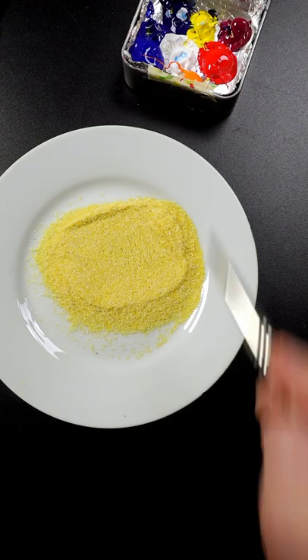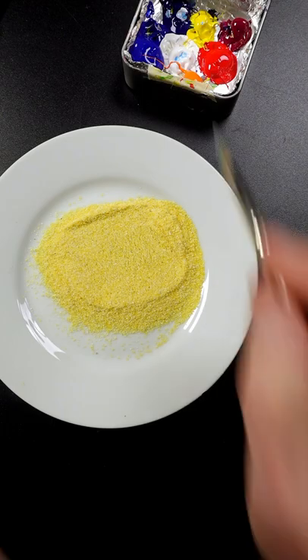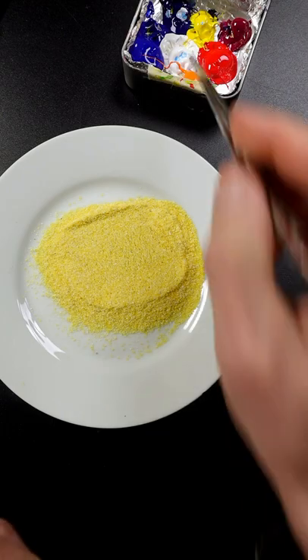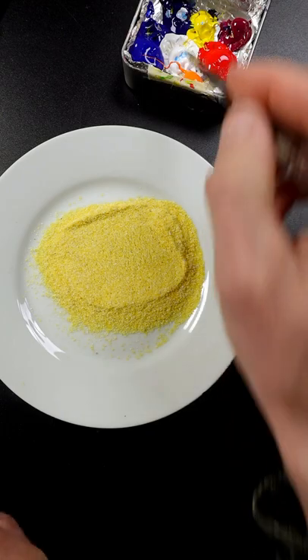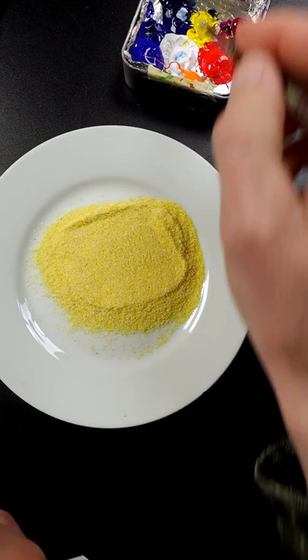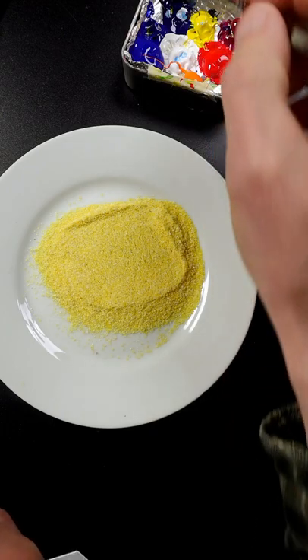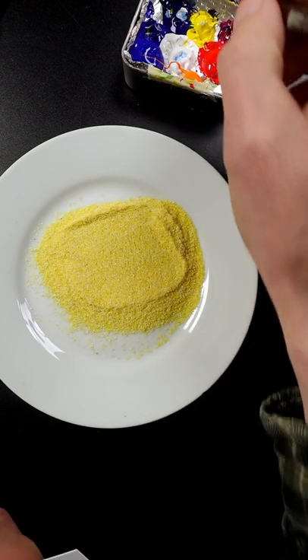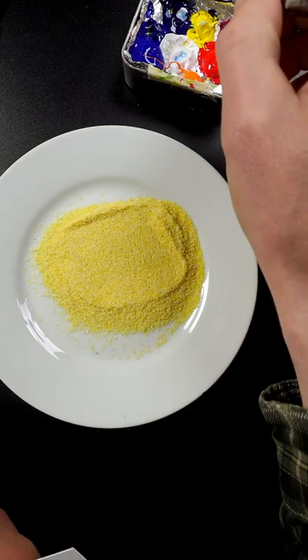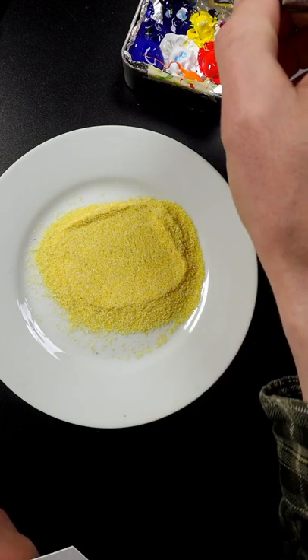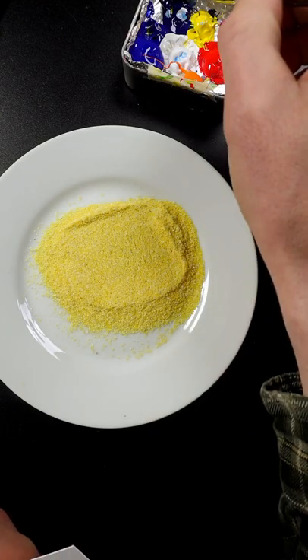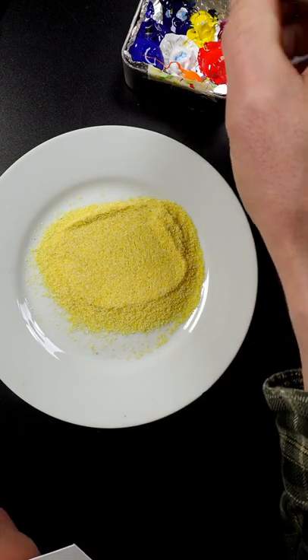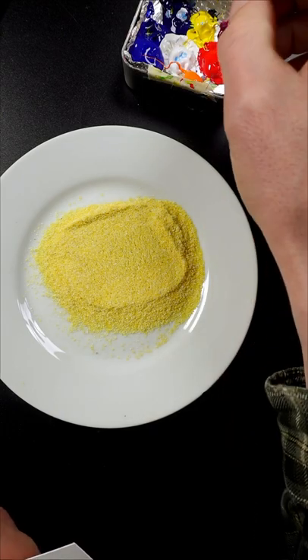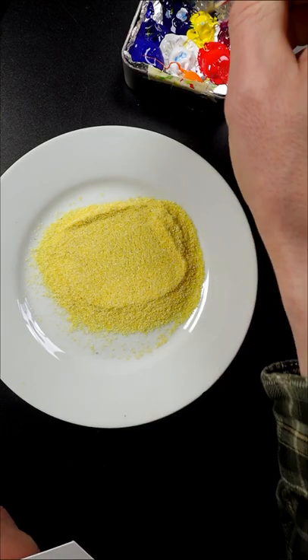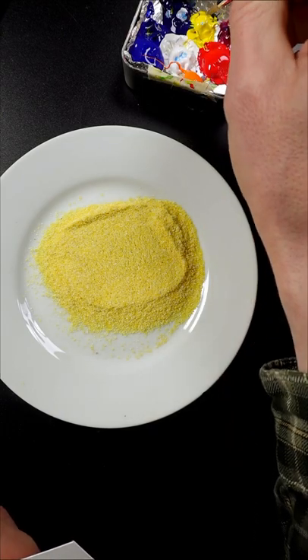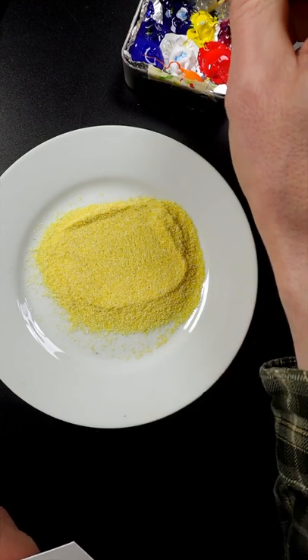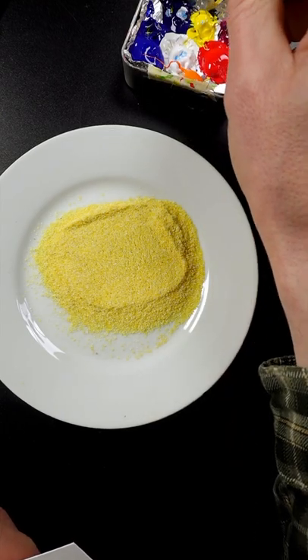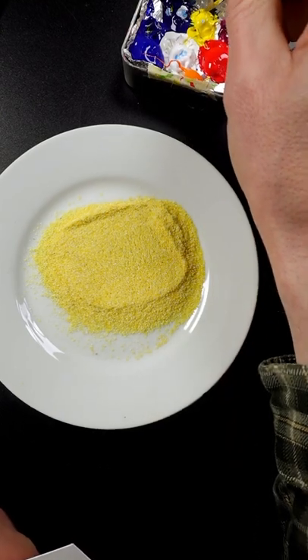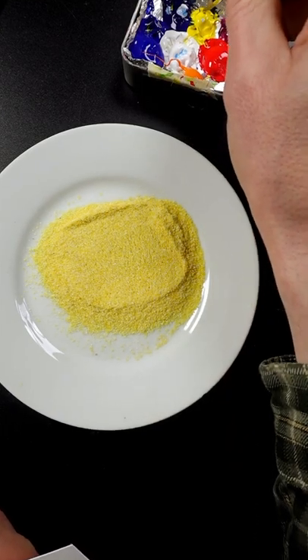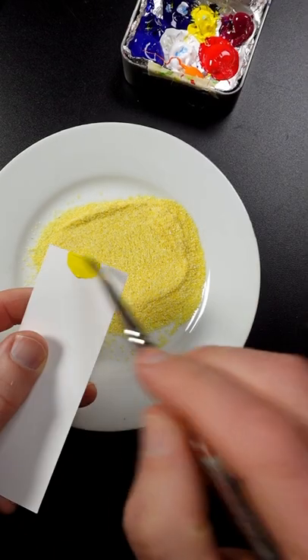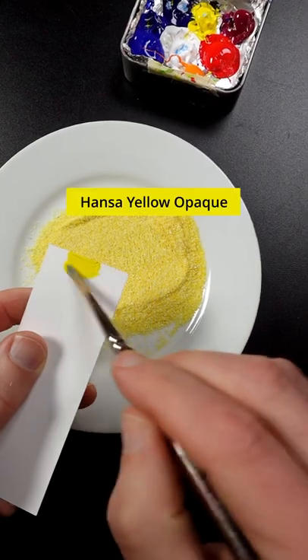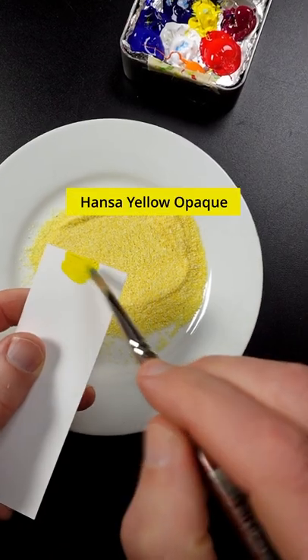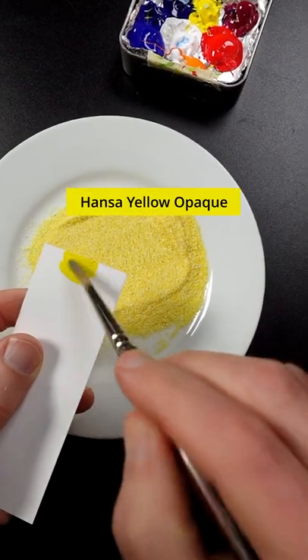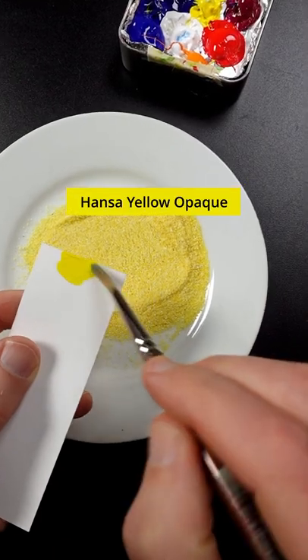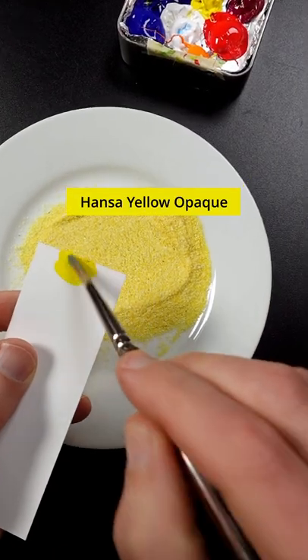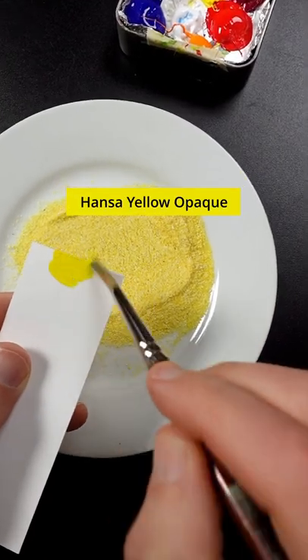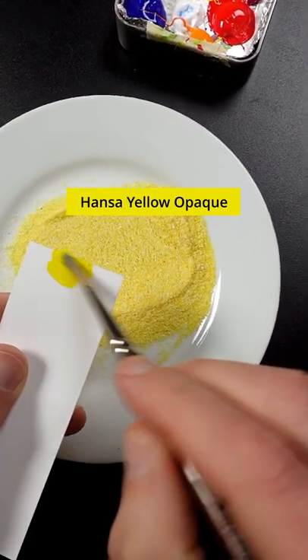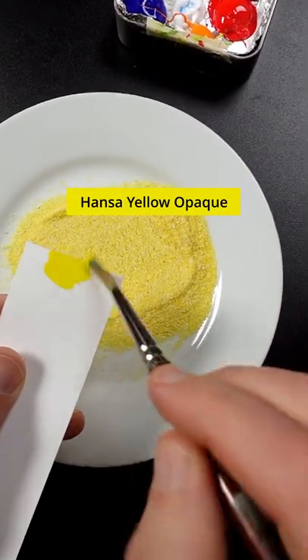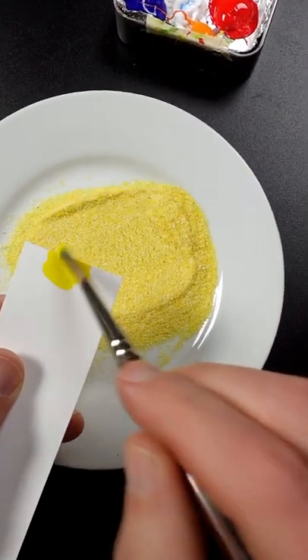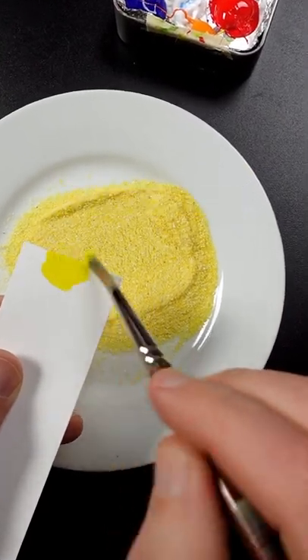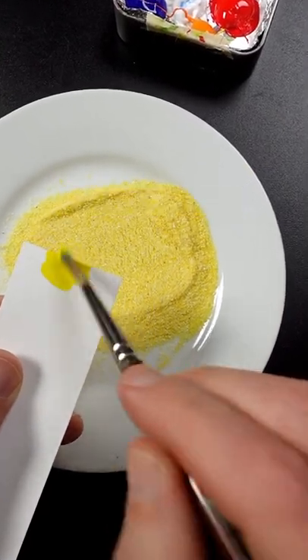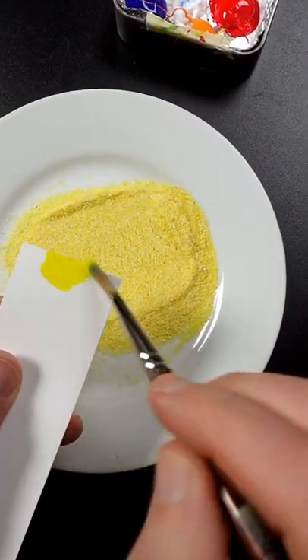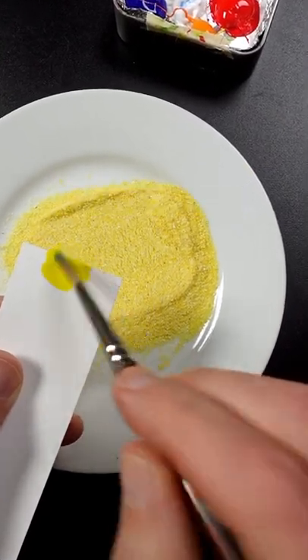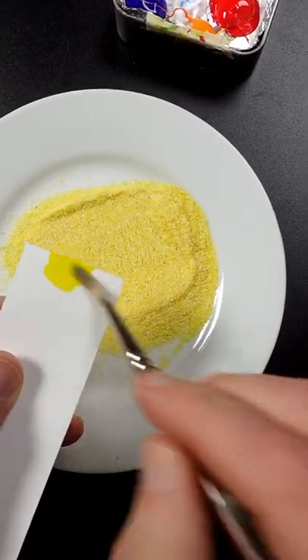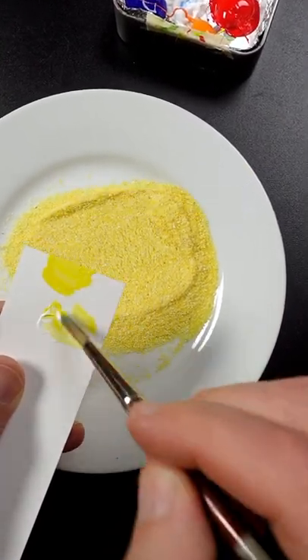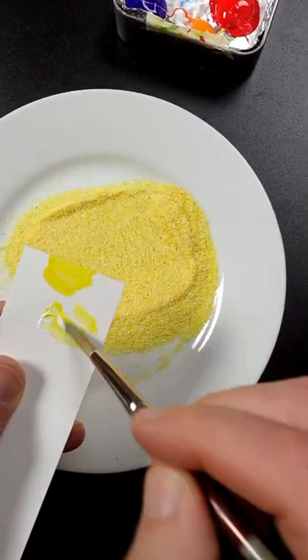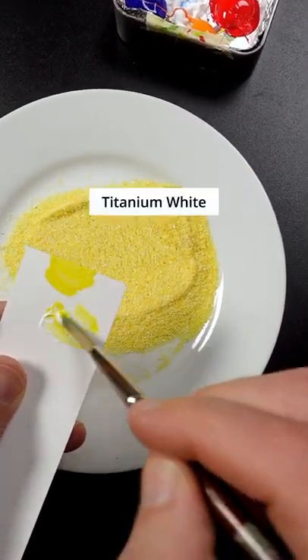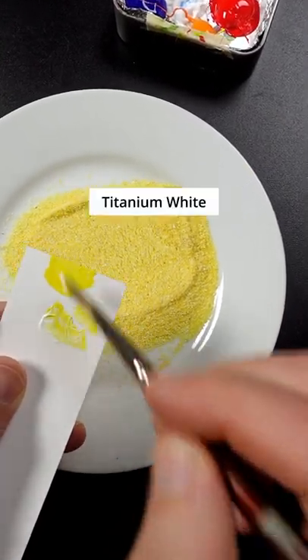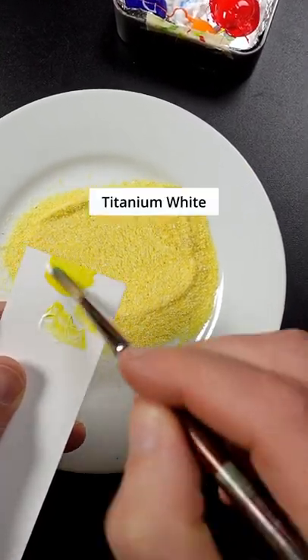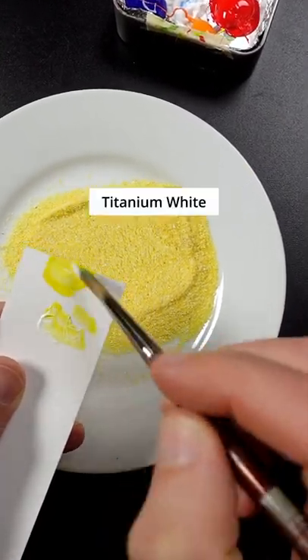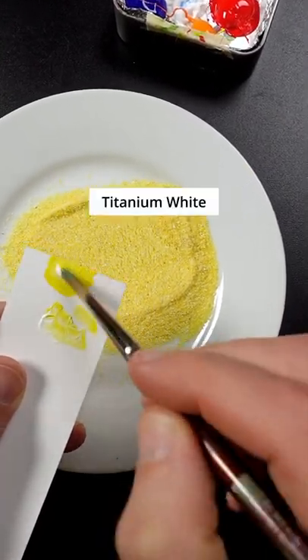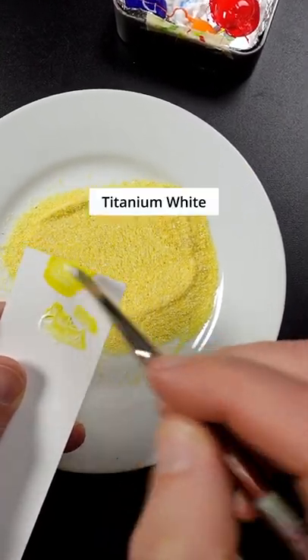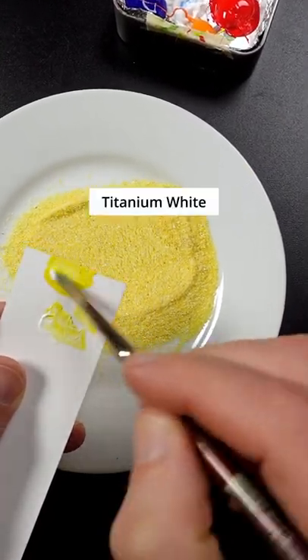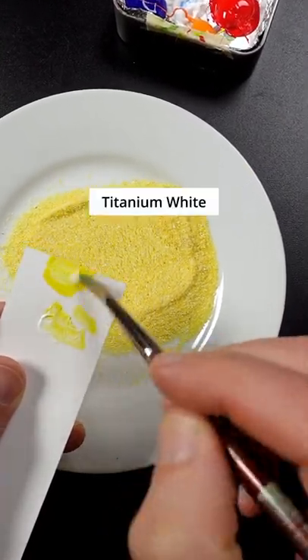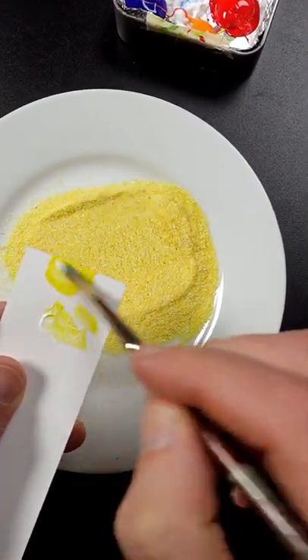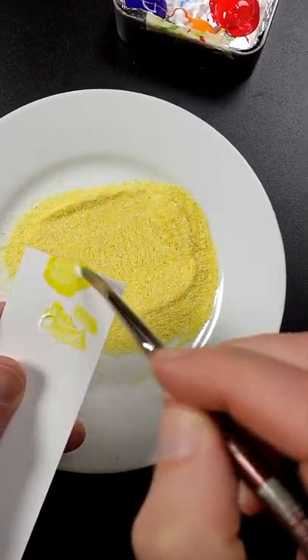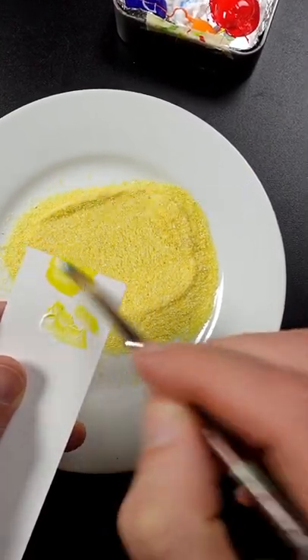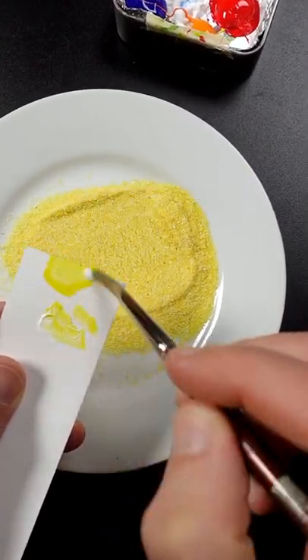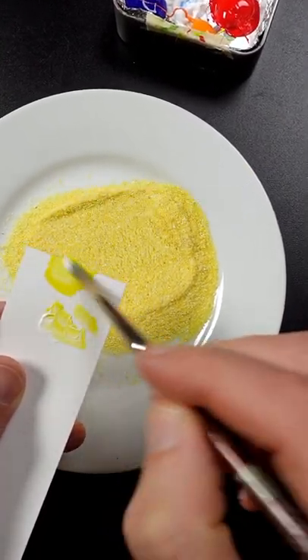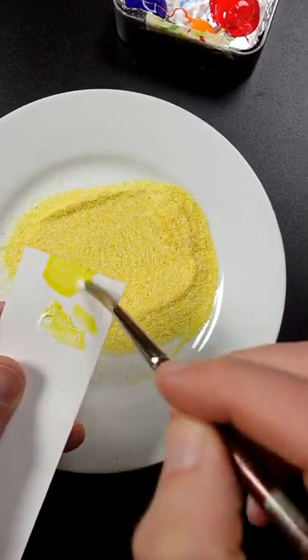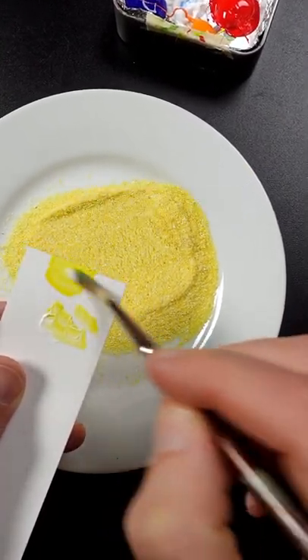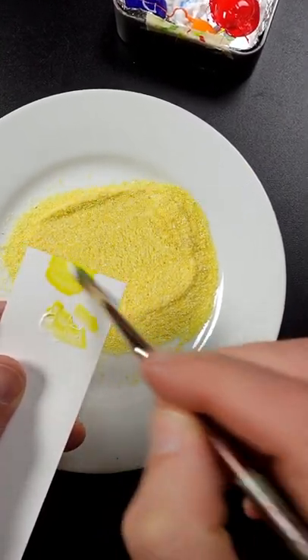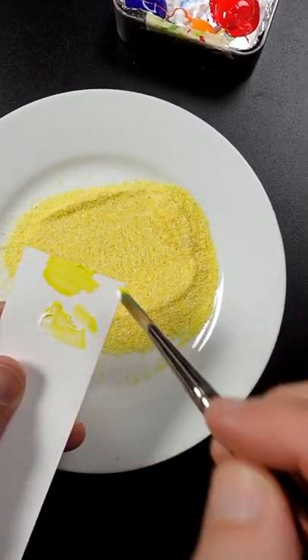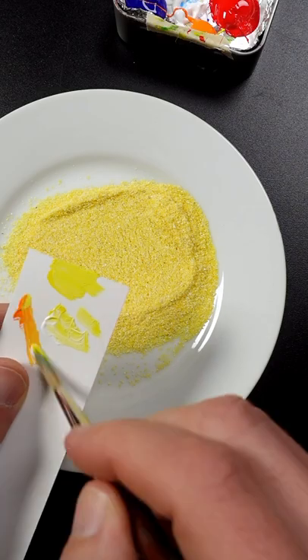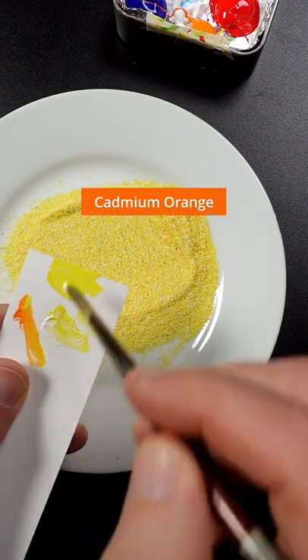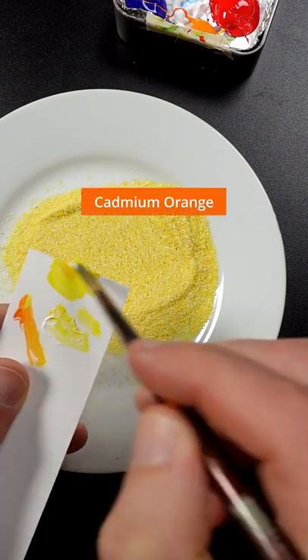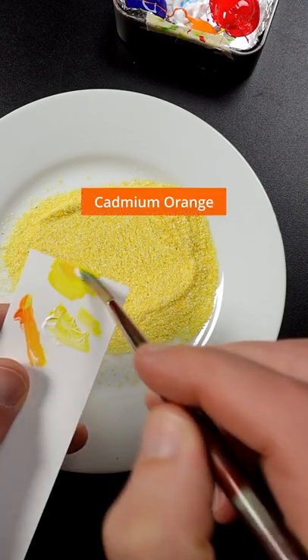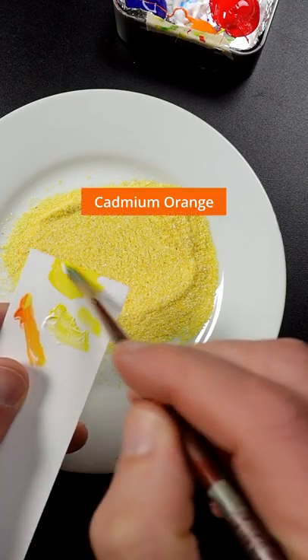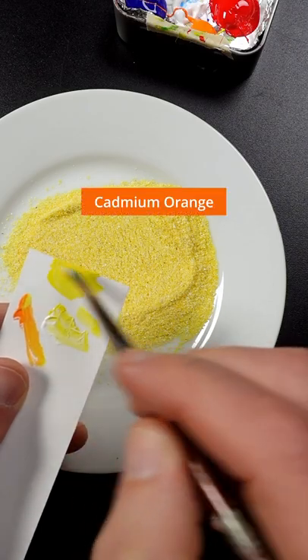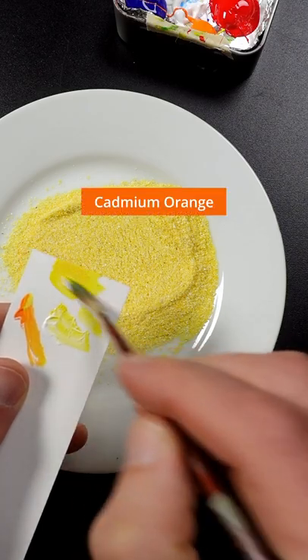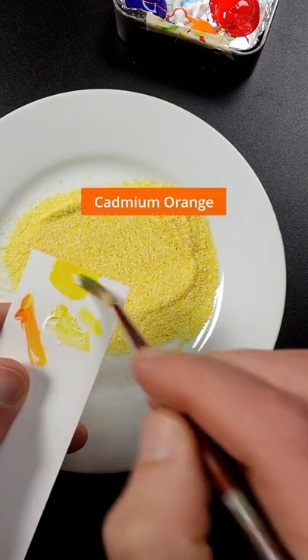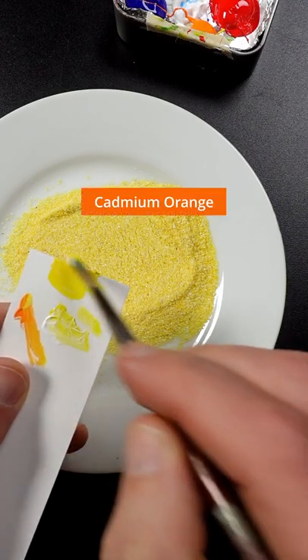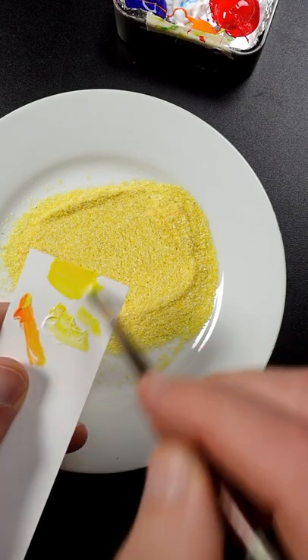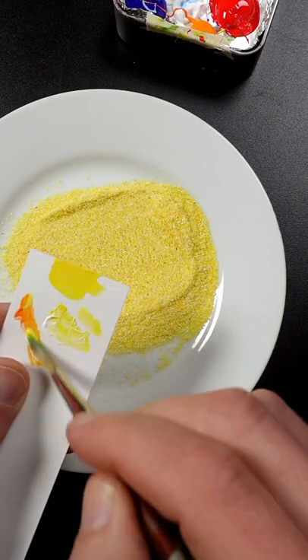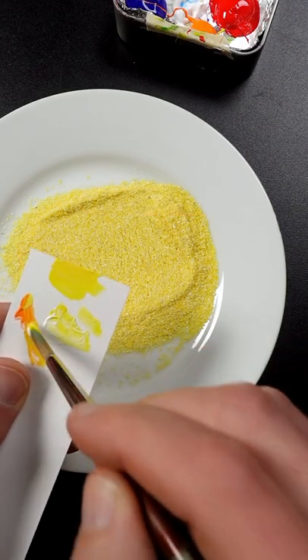I'm going to match the color of this cornmeal. This is Hansa yellow opaque, titanium white, and cadmium orange.